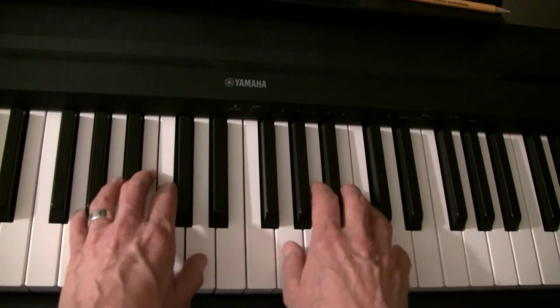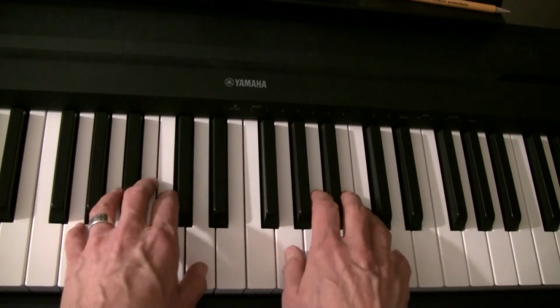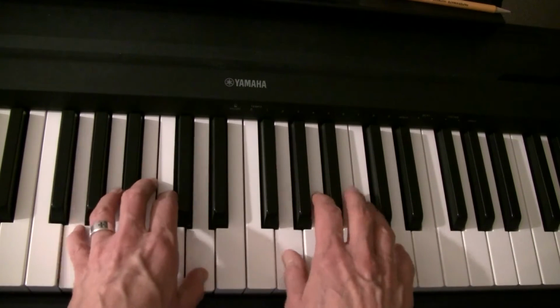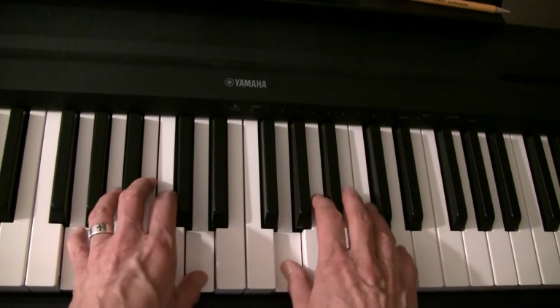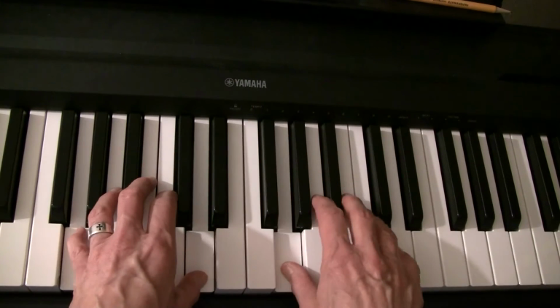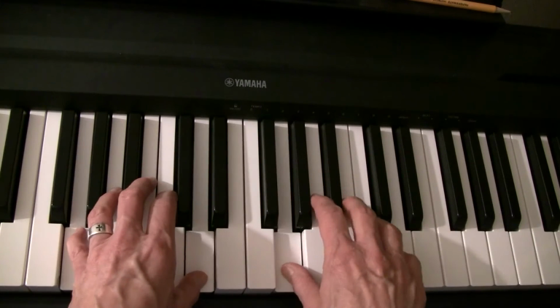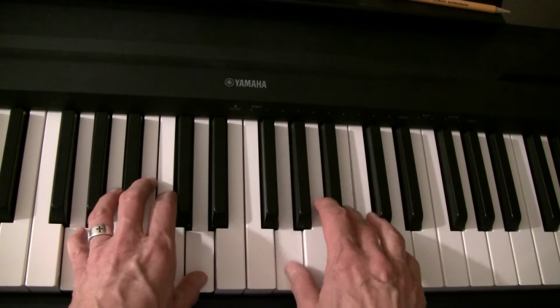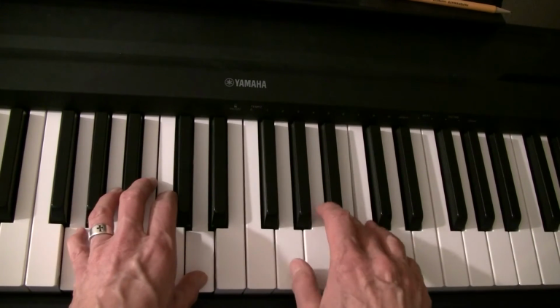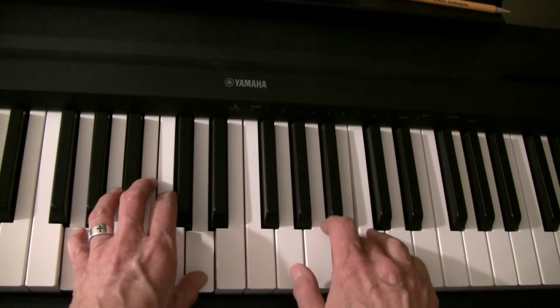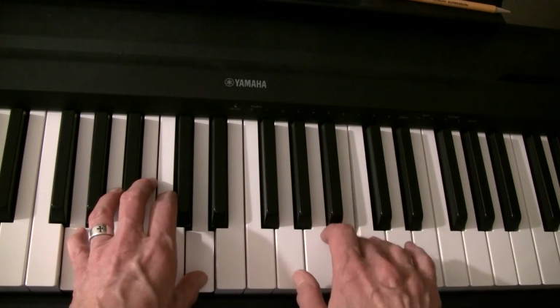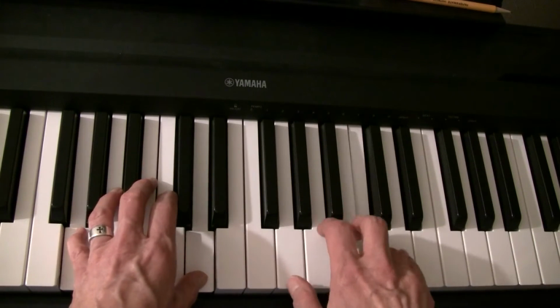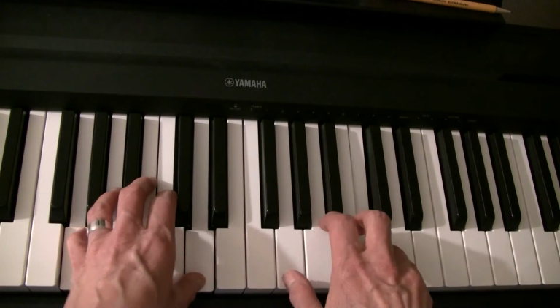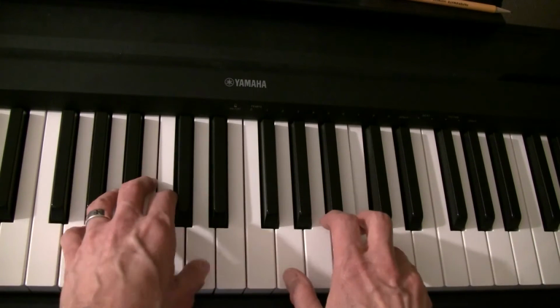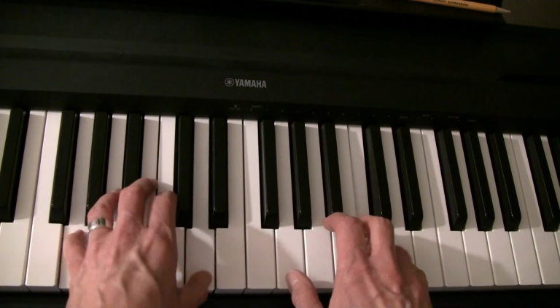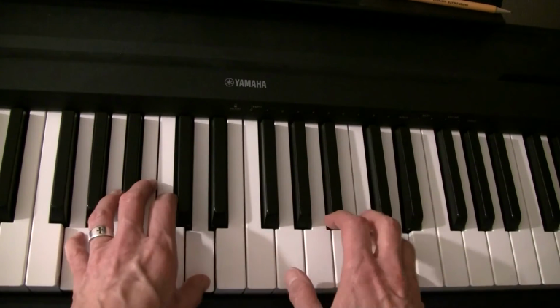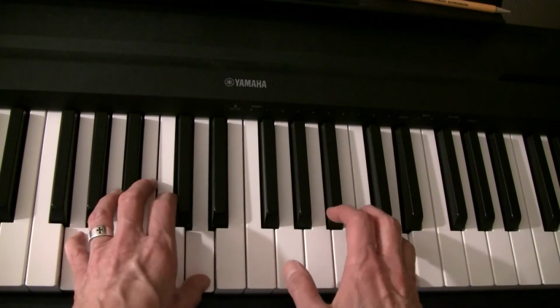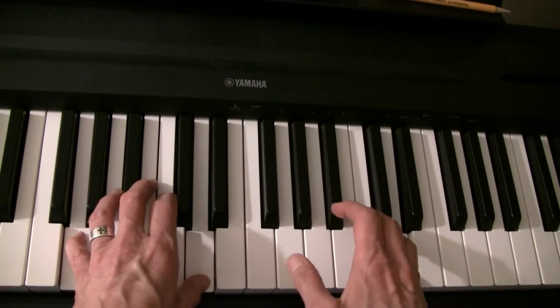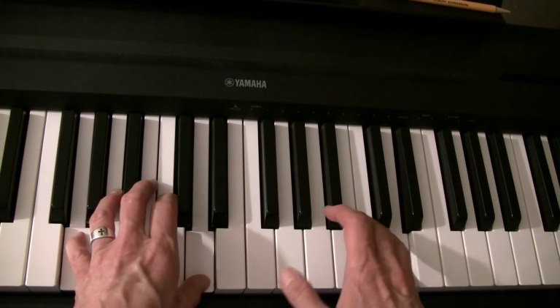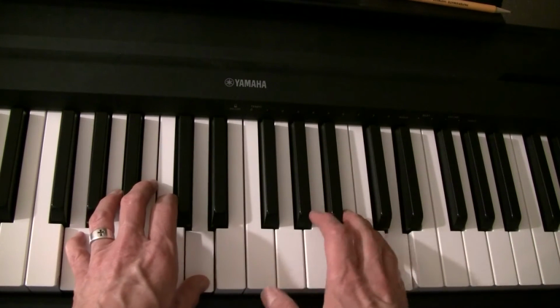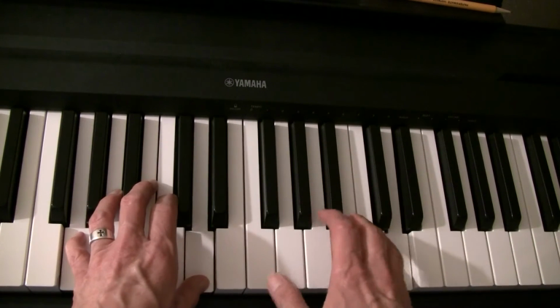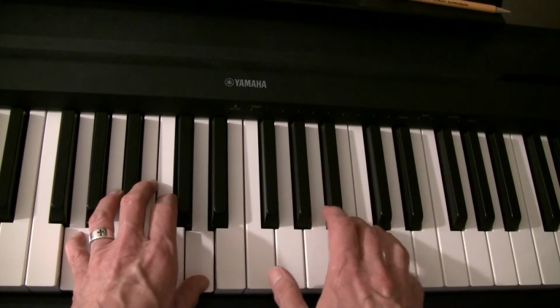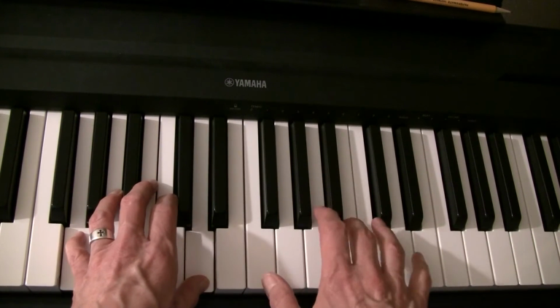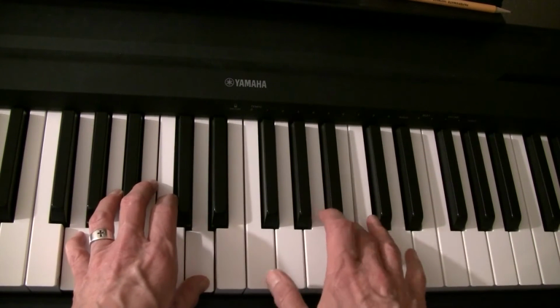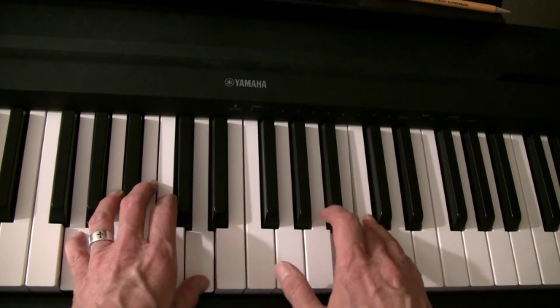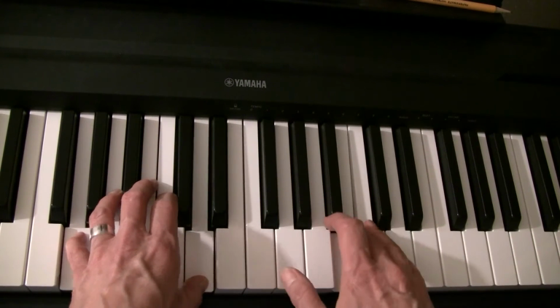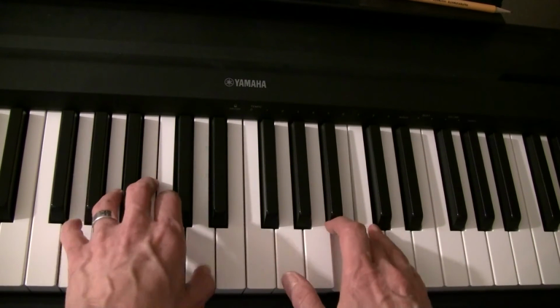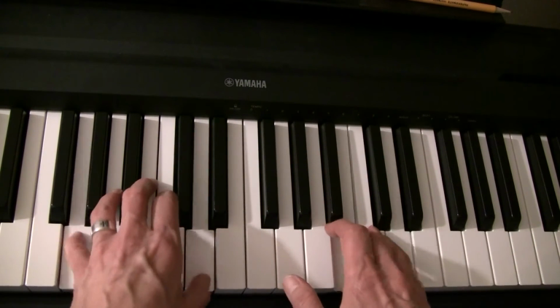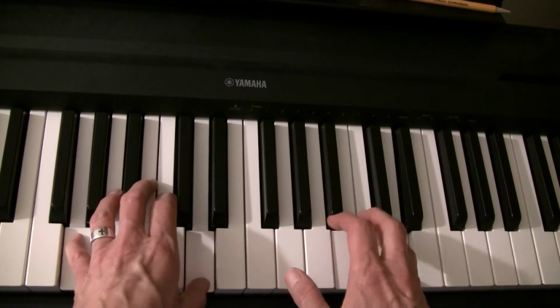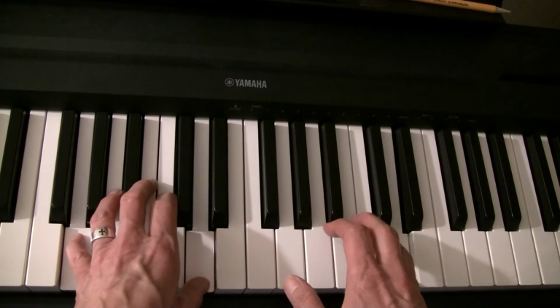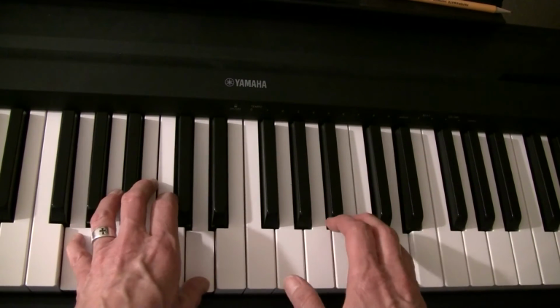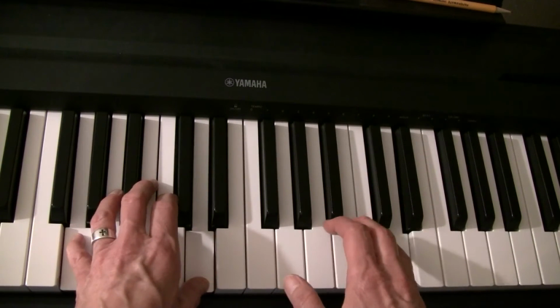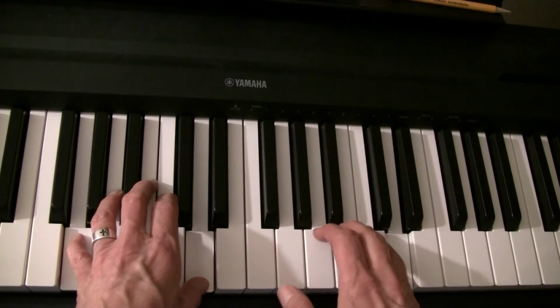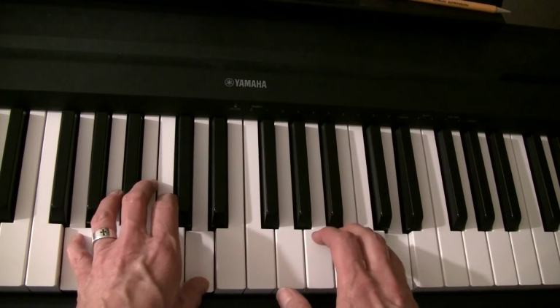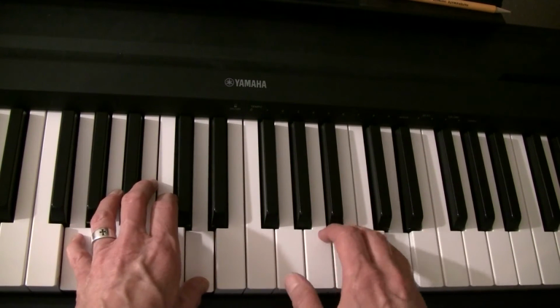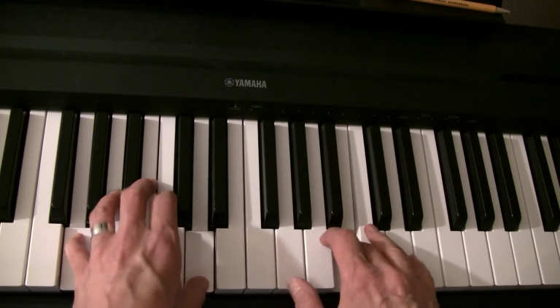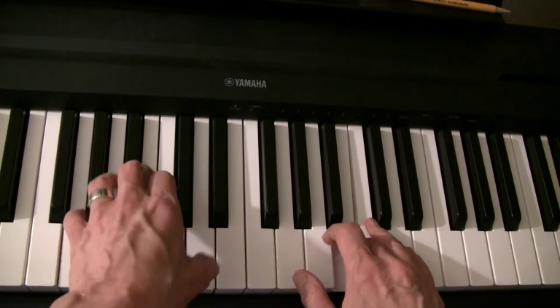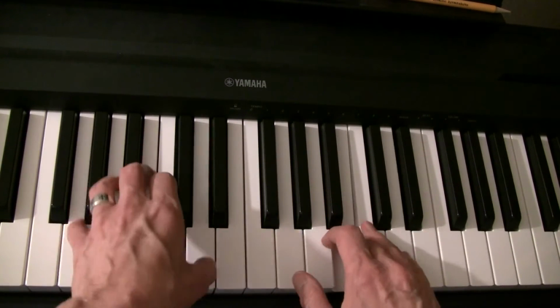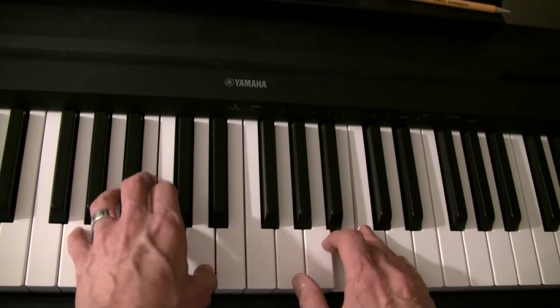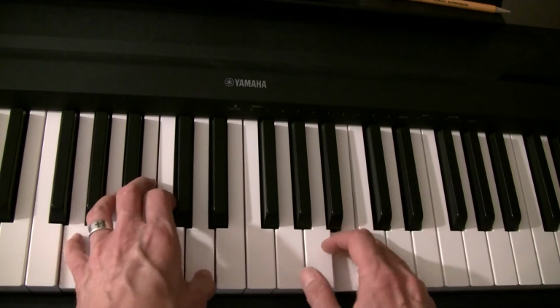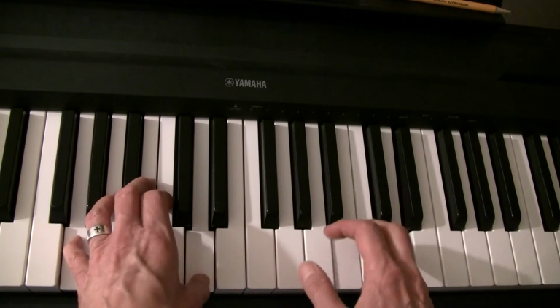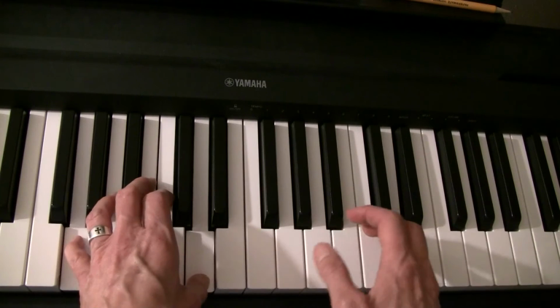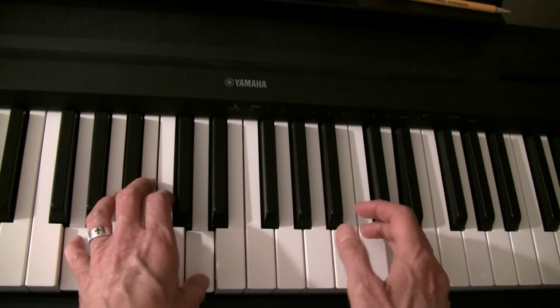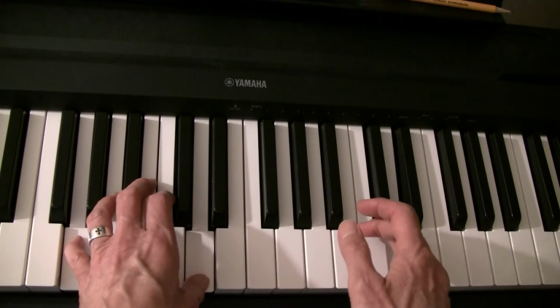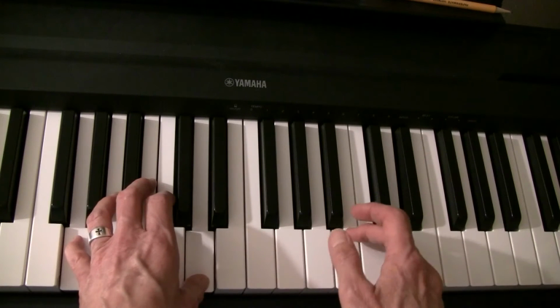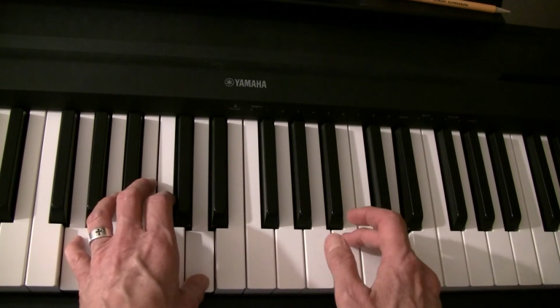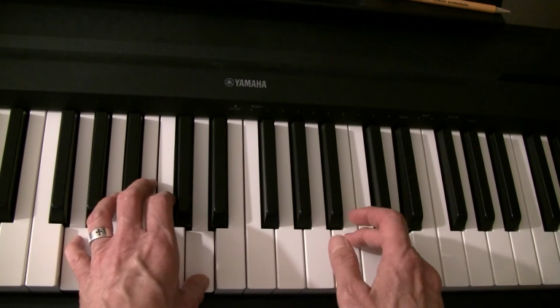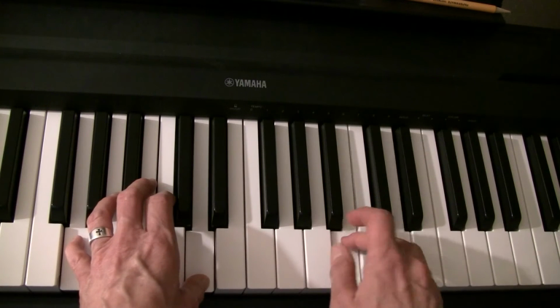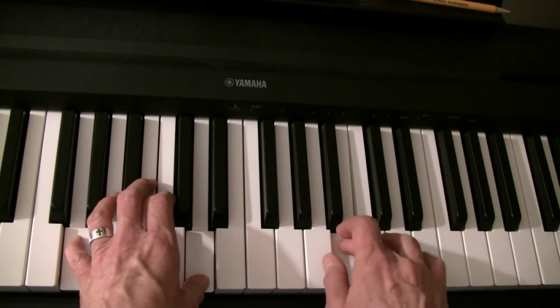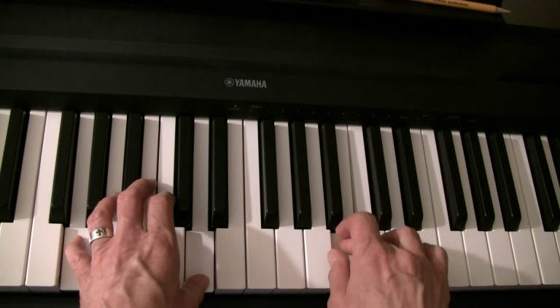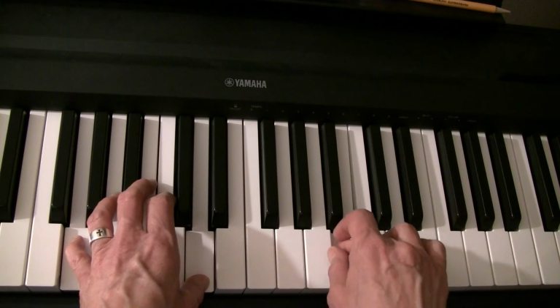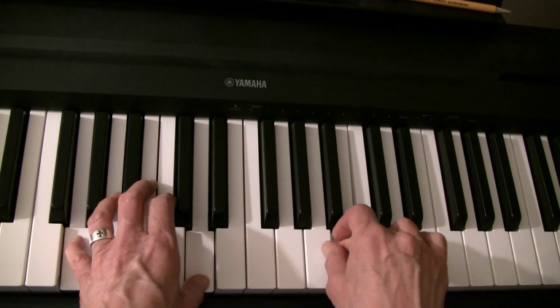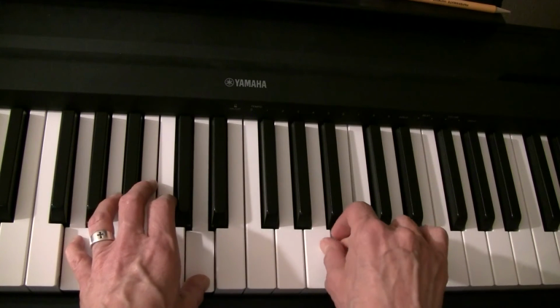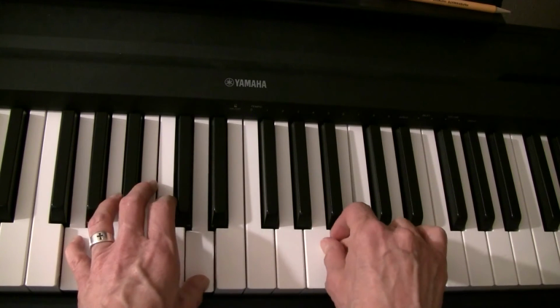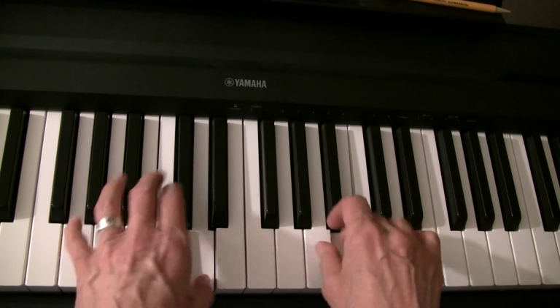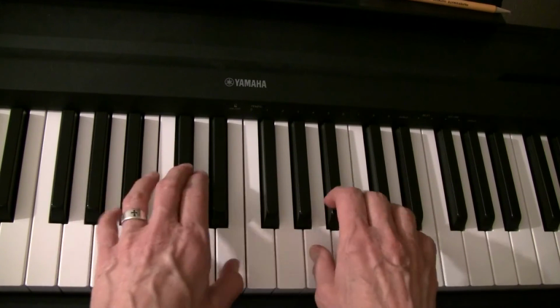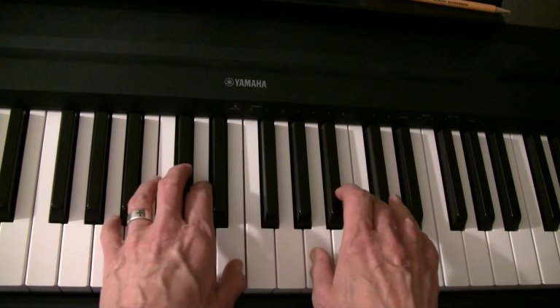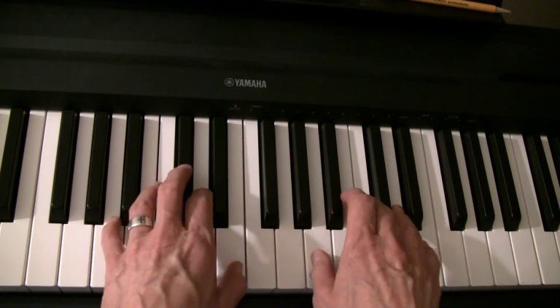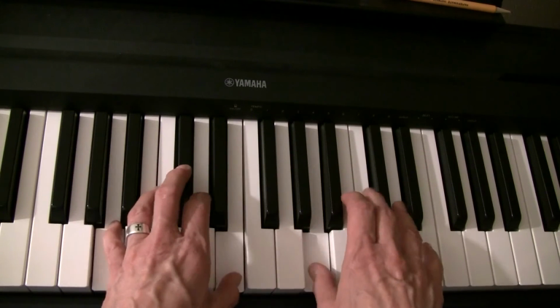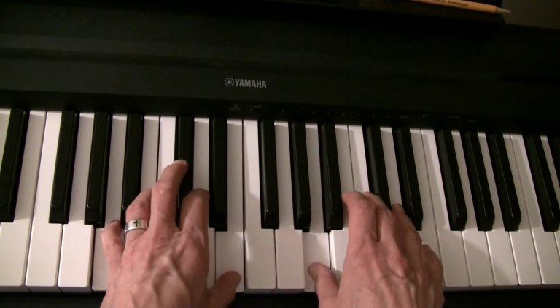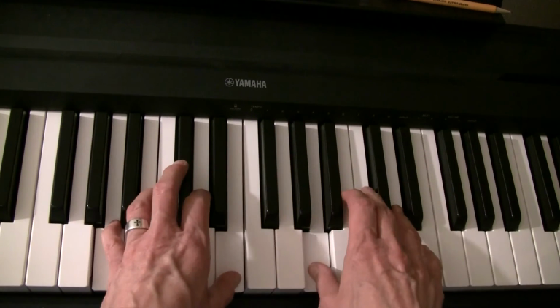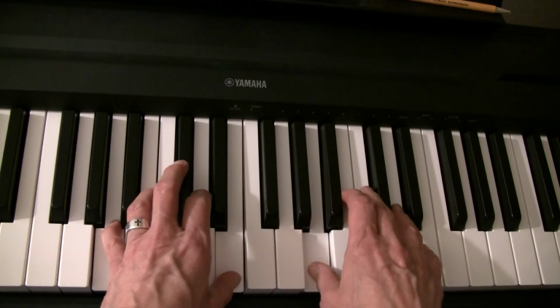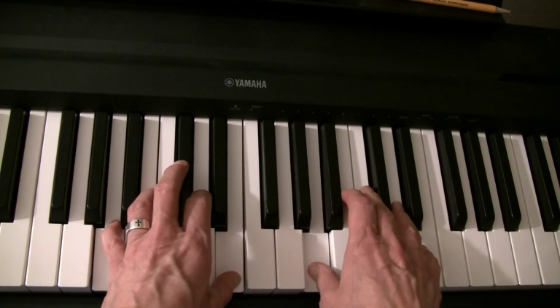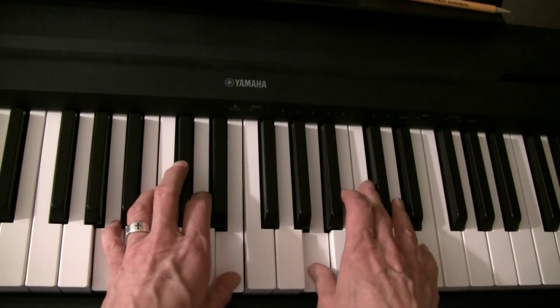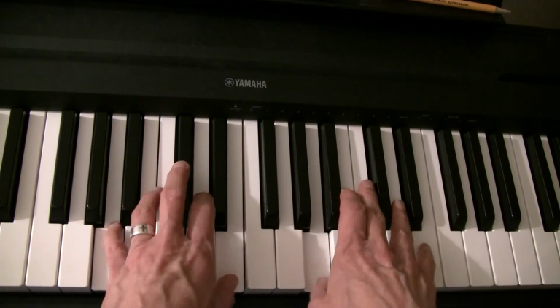One, three, four, five, three, five, three, five, three. This is what it was before: